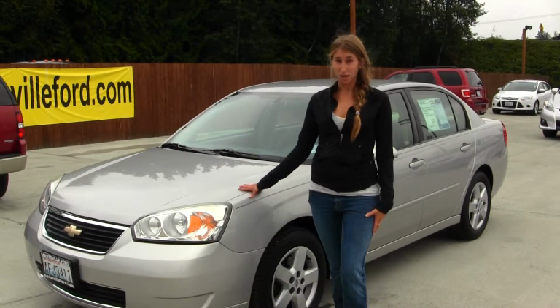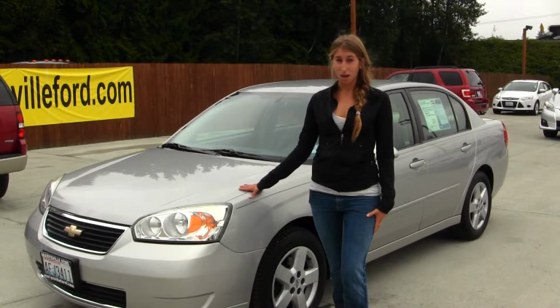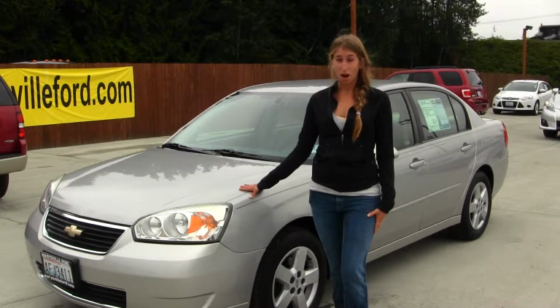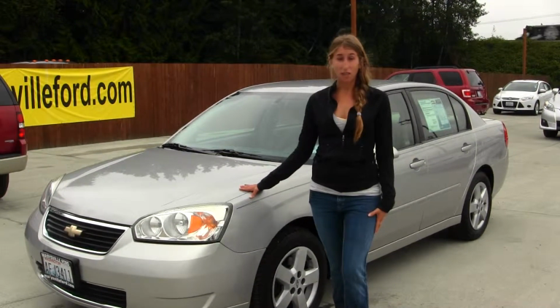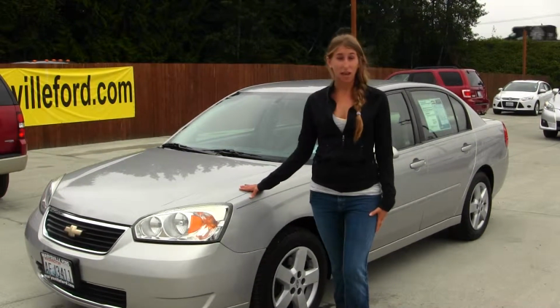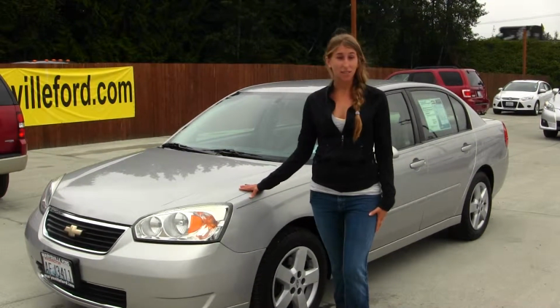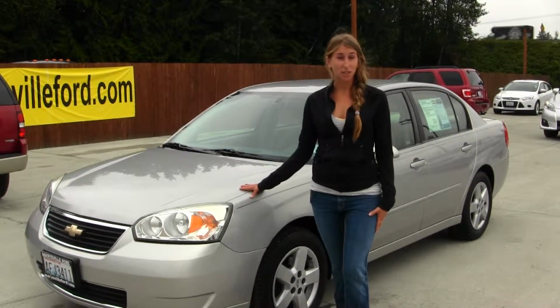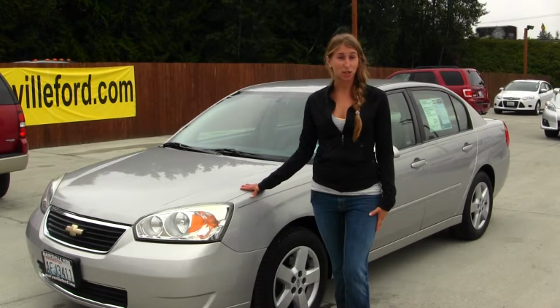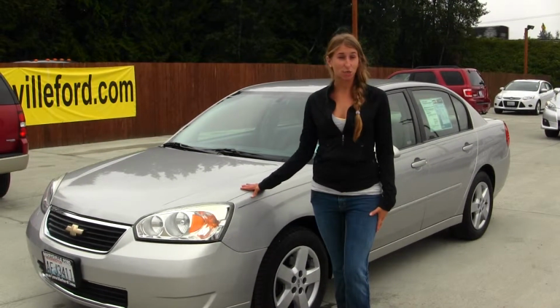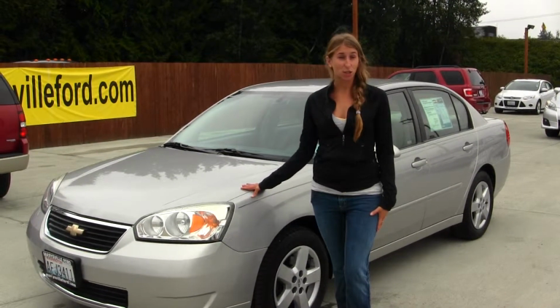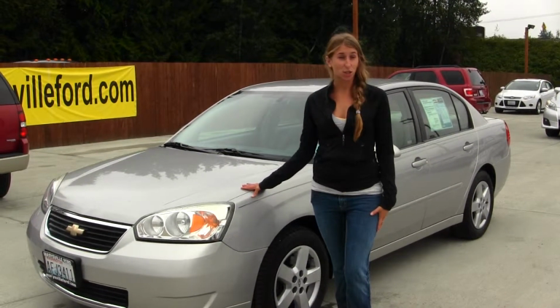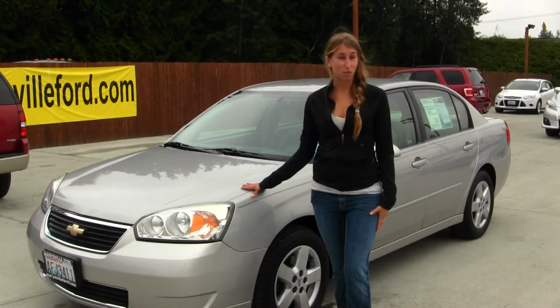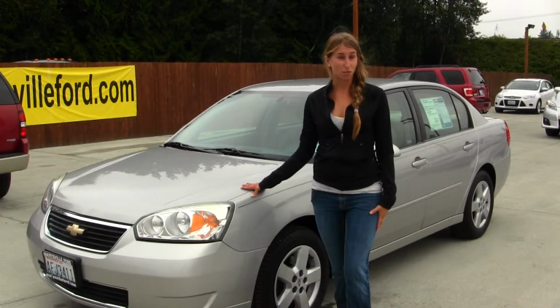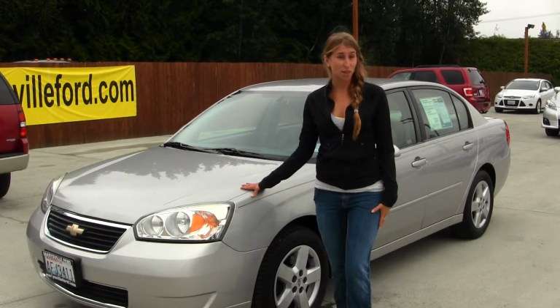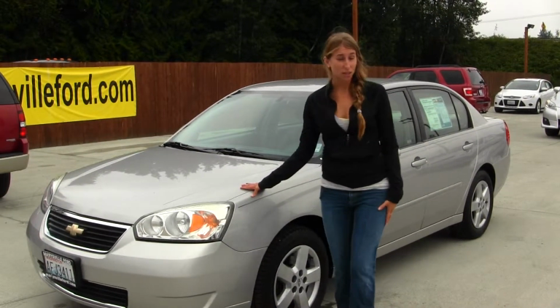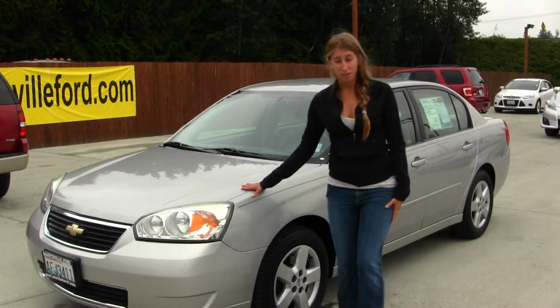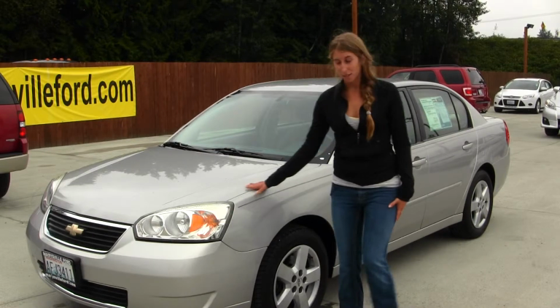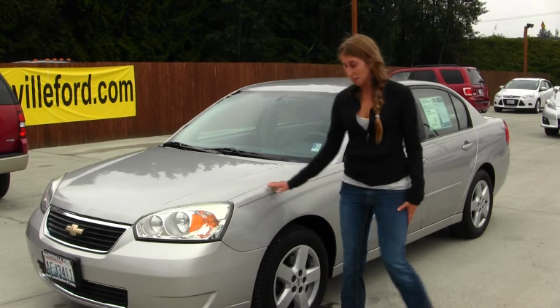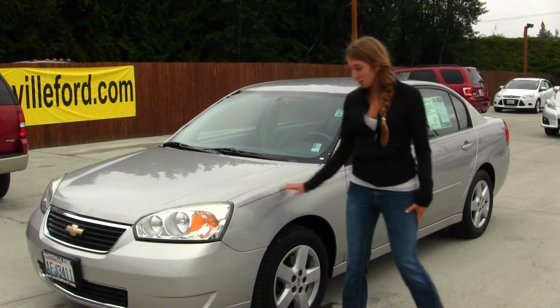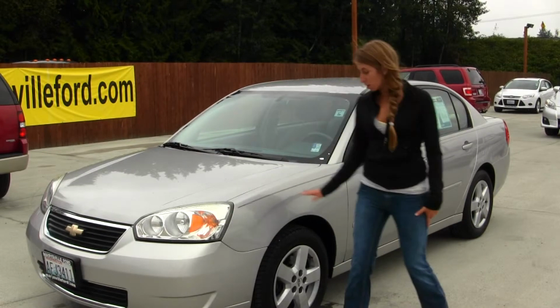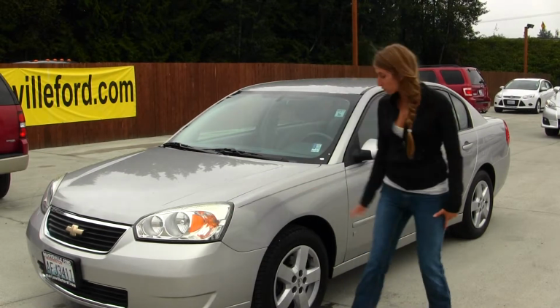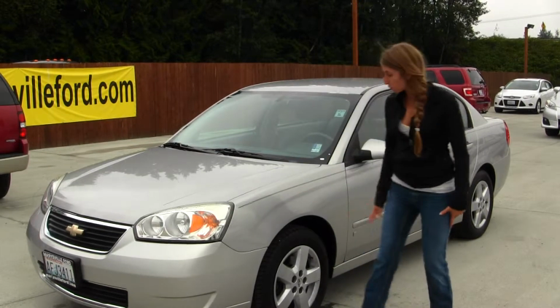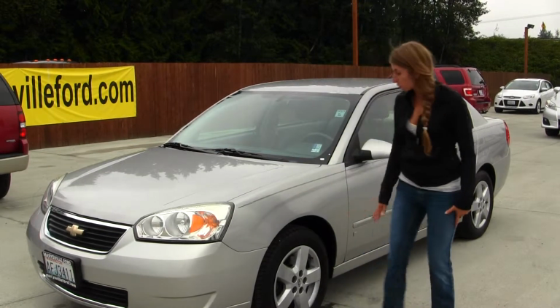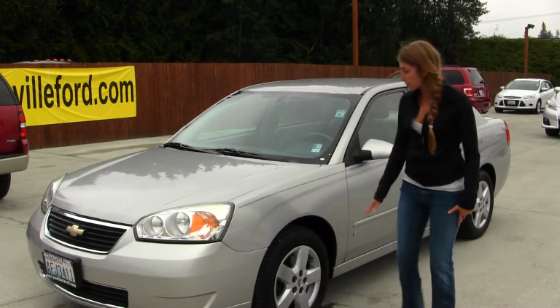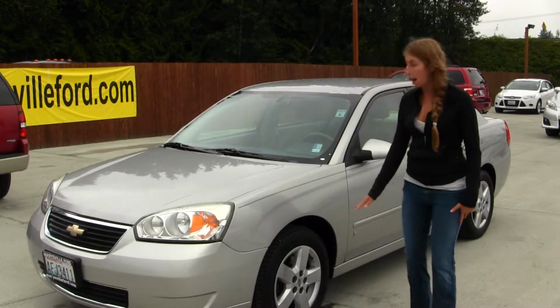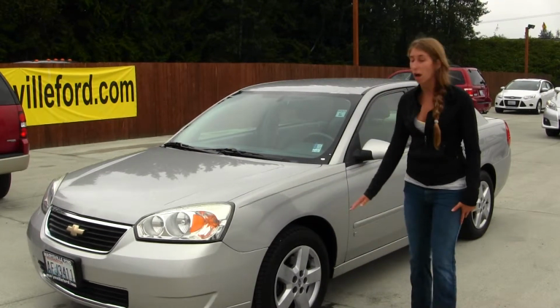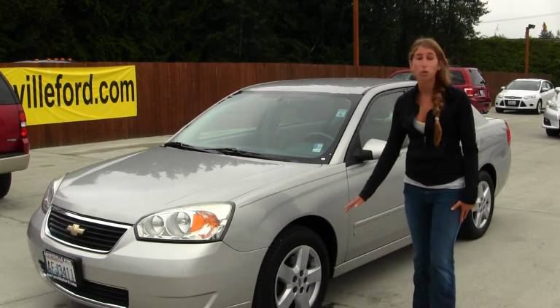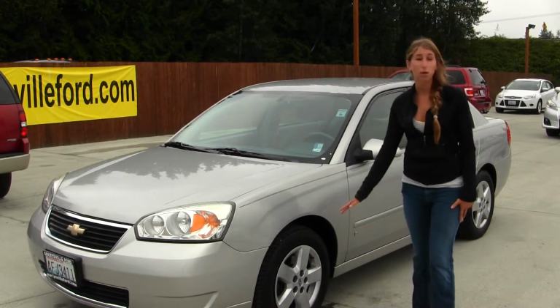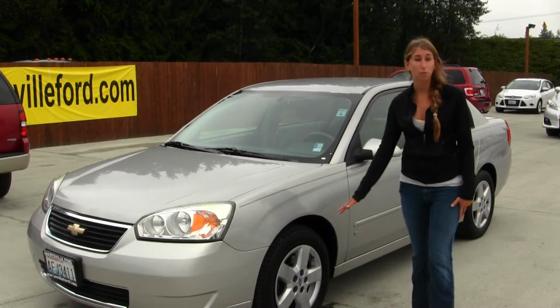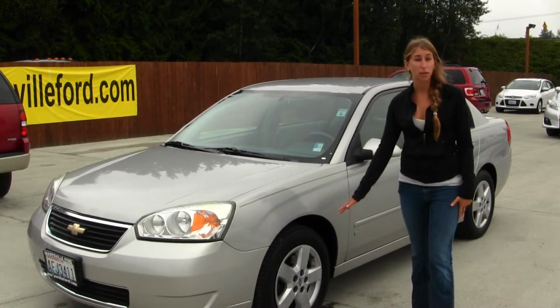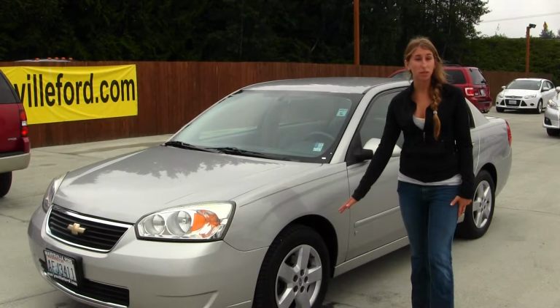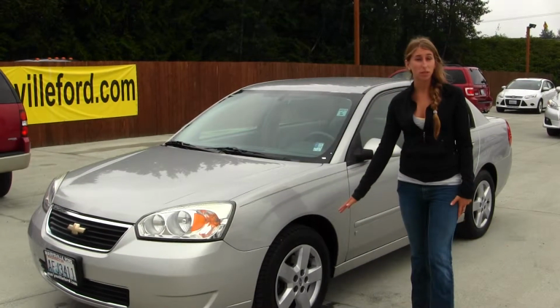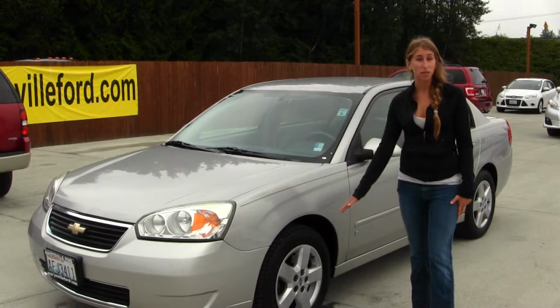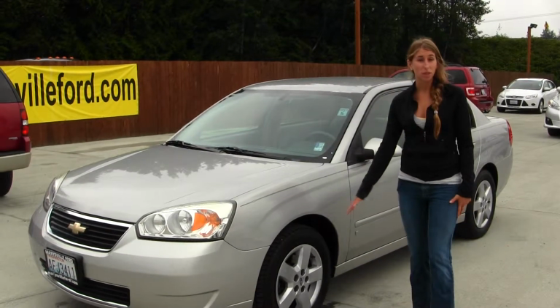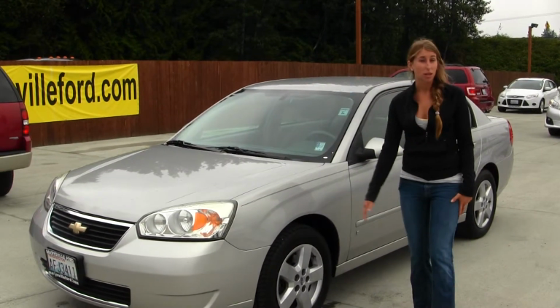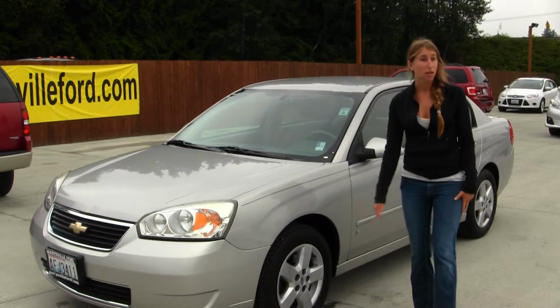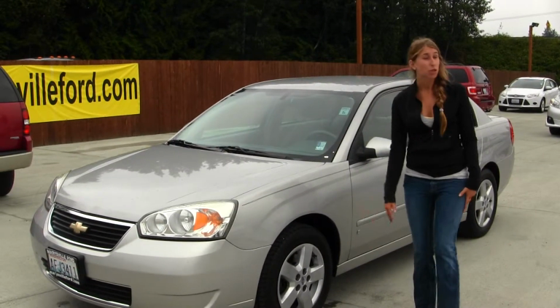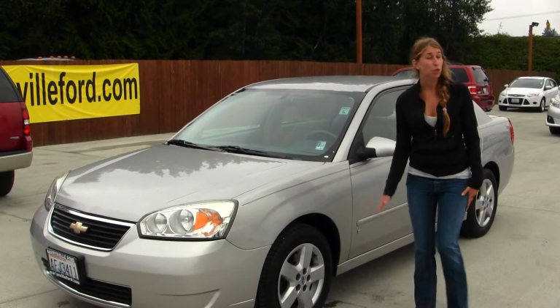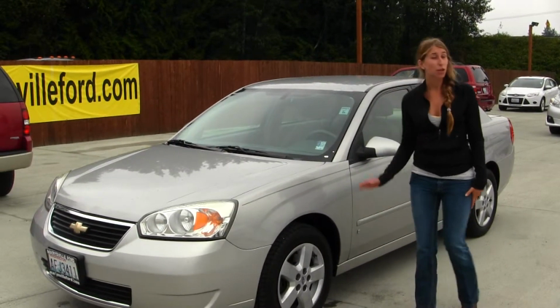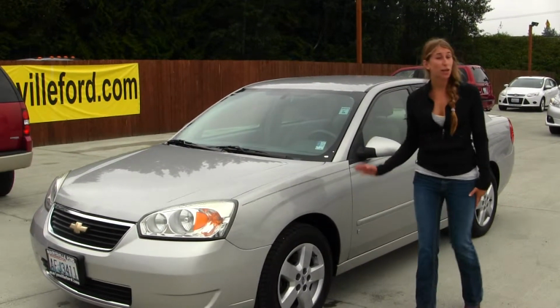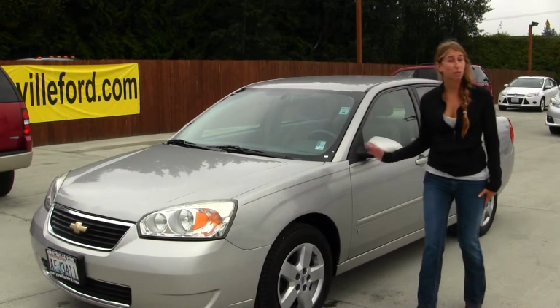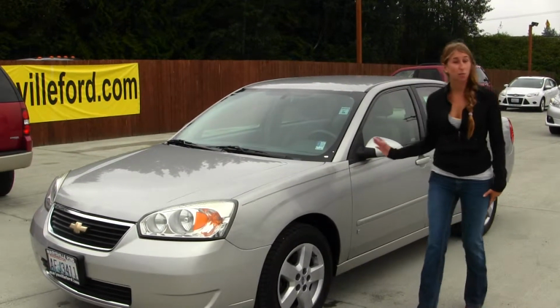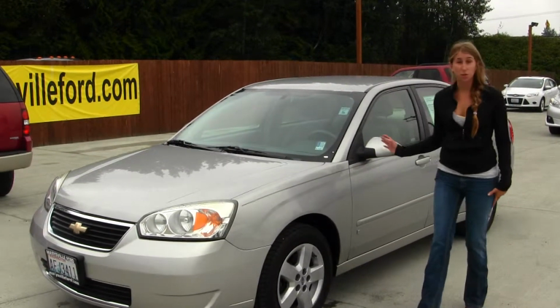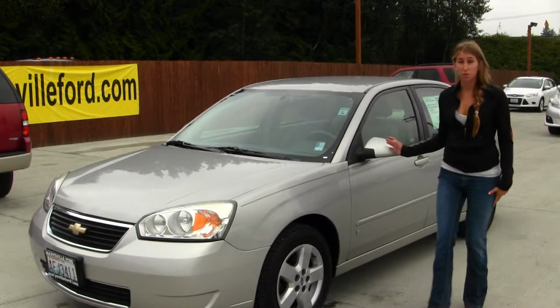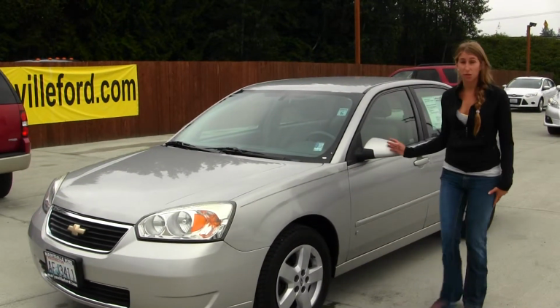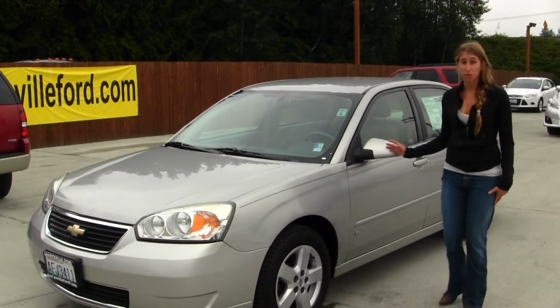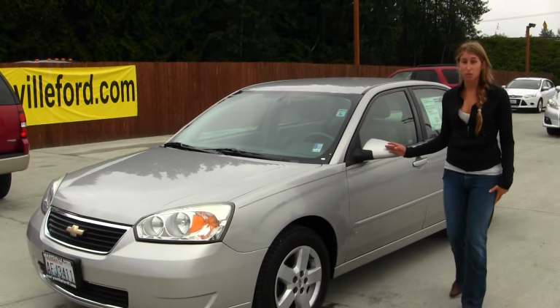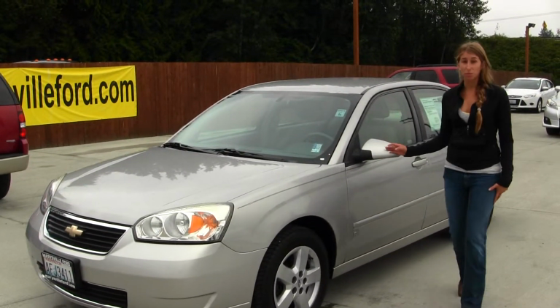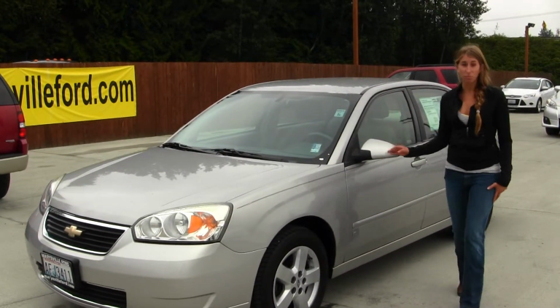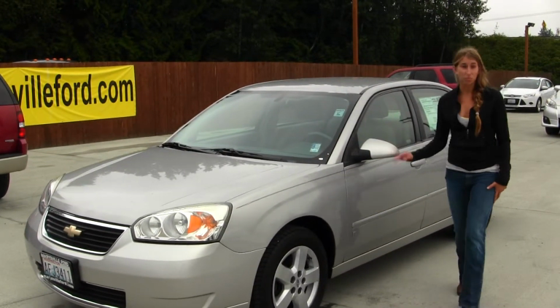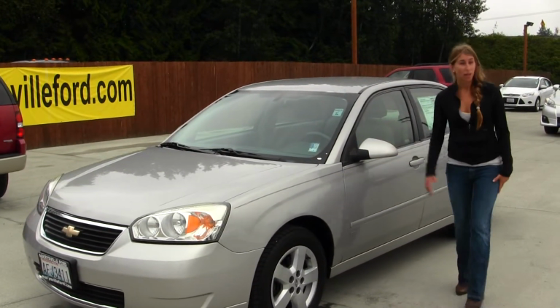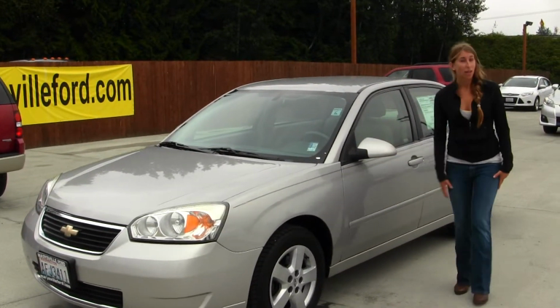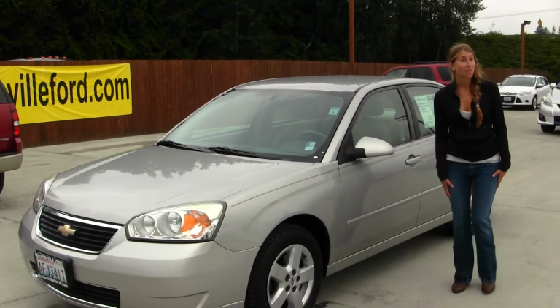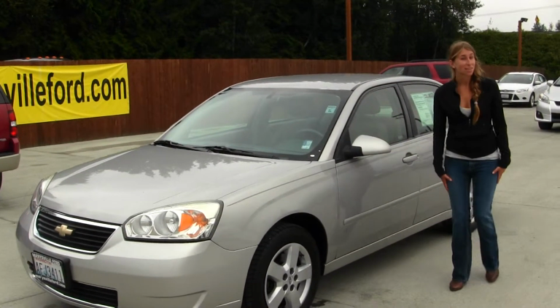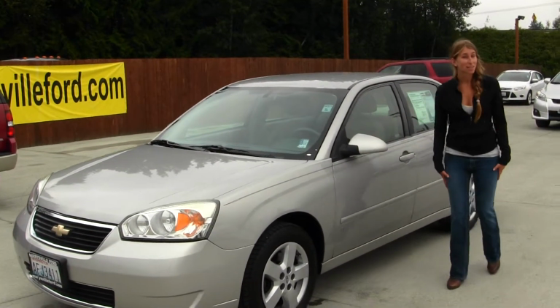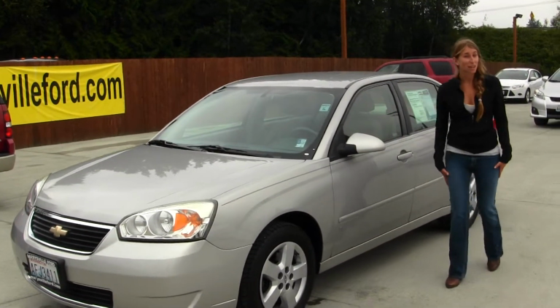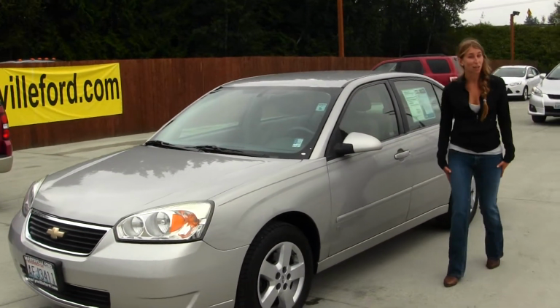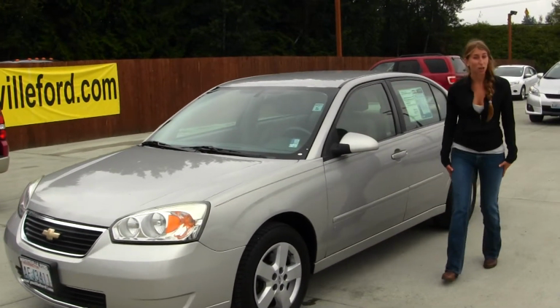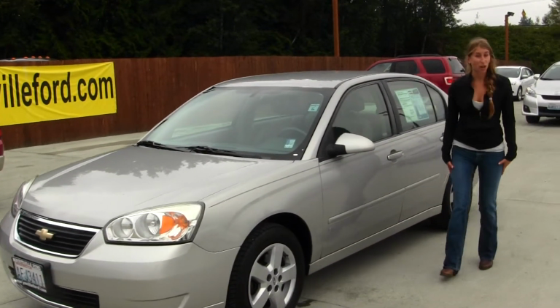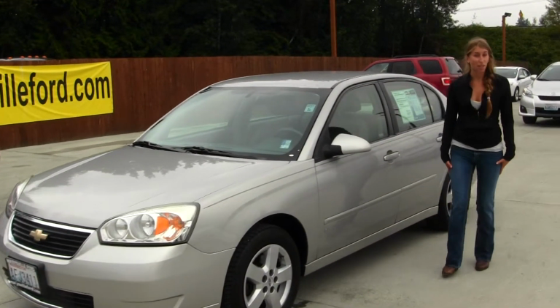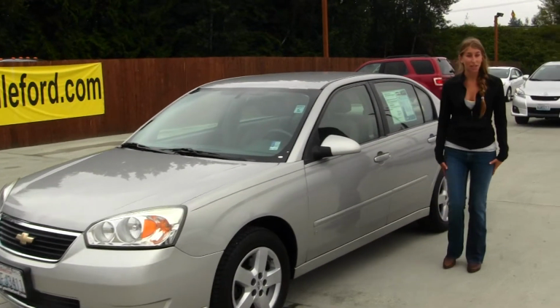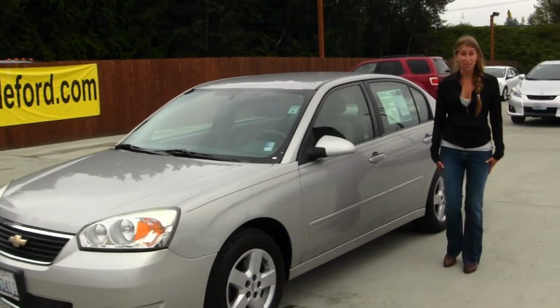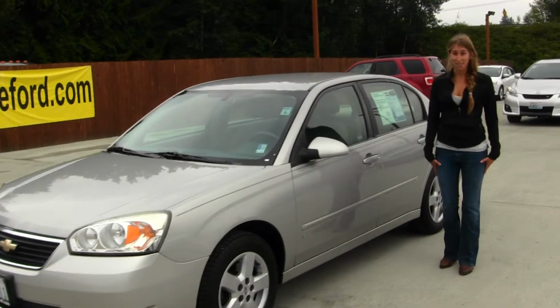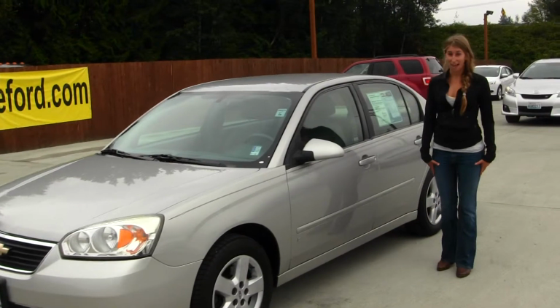On the exterior of the Chevy, it does come with all the wheels. It's a great complete vehicle. Let's take a look inside.